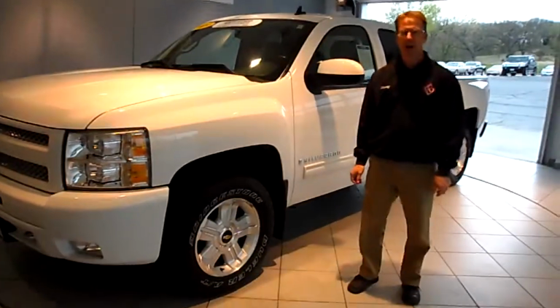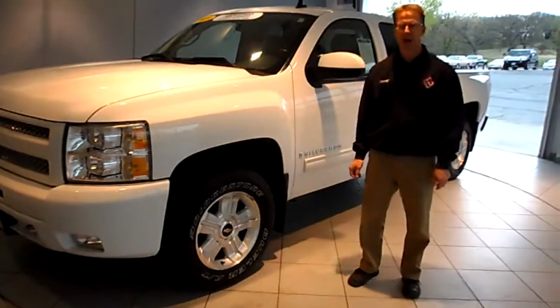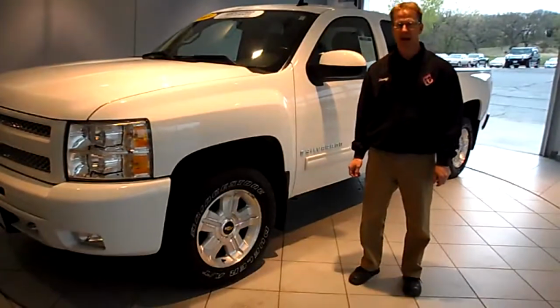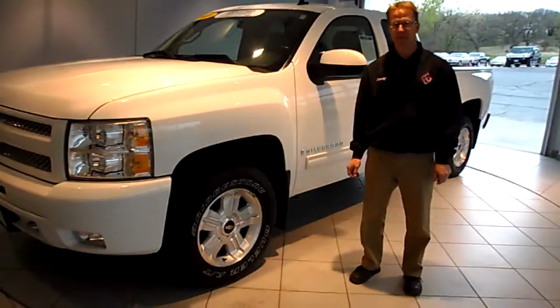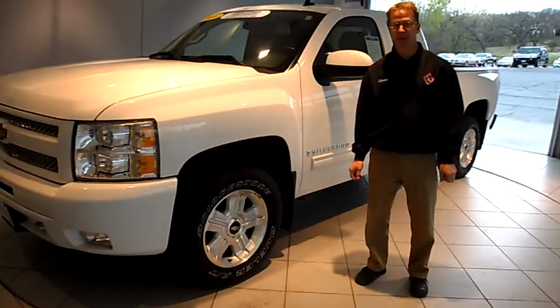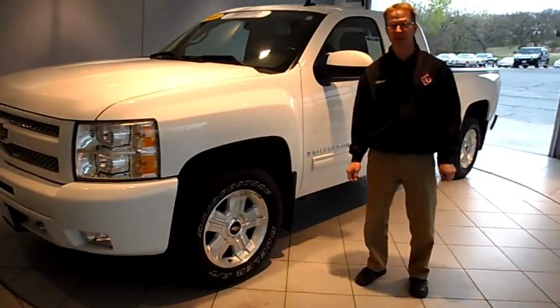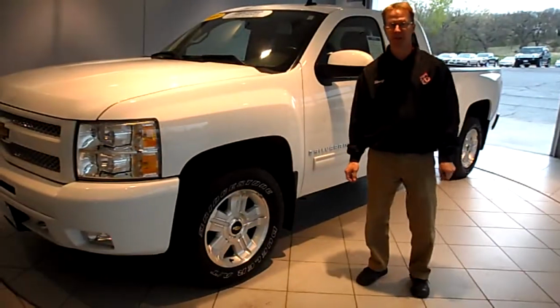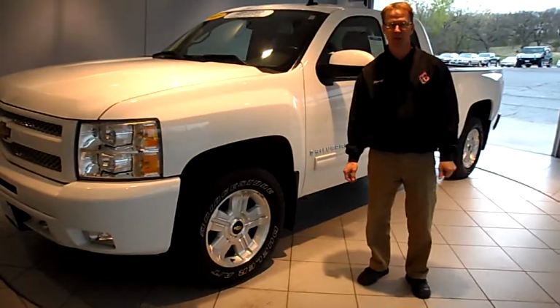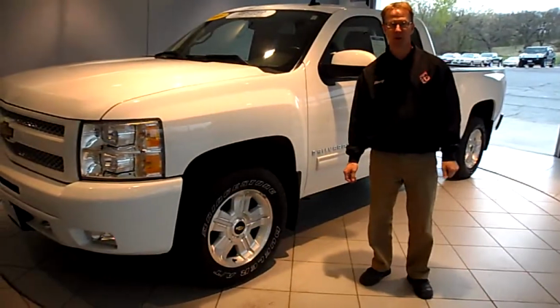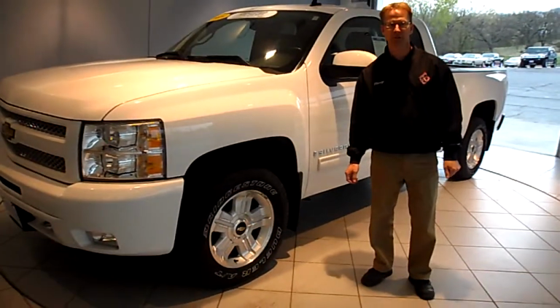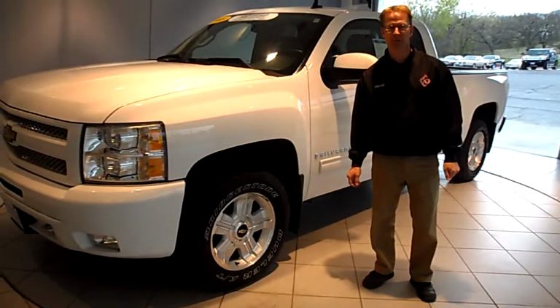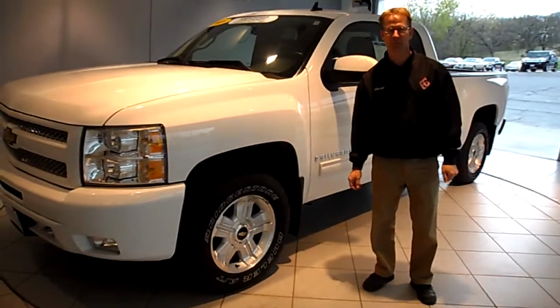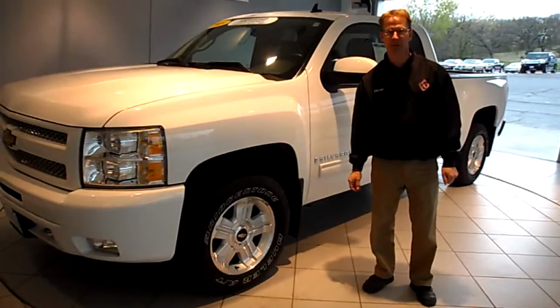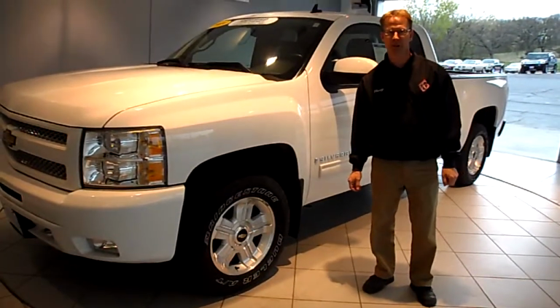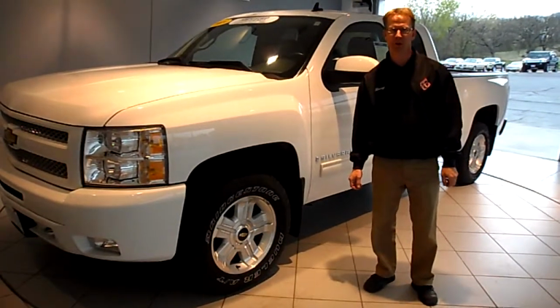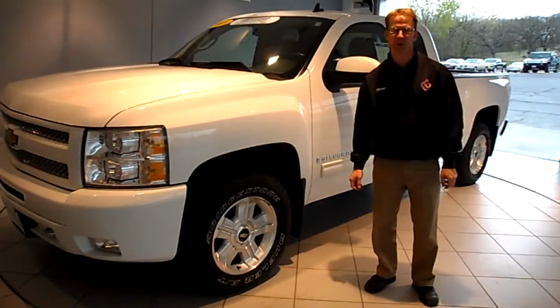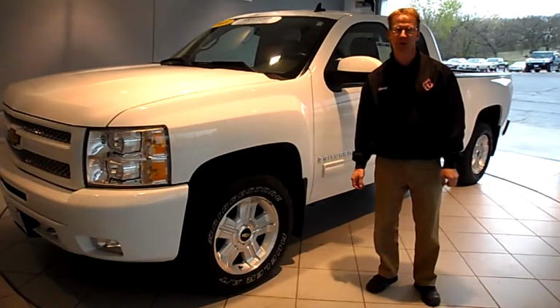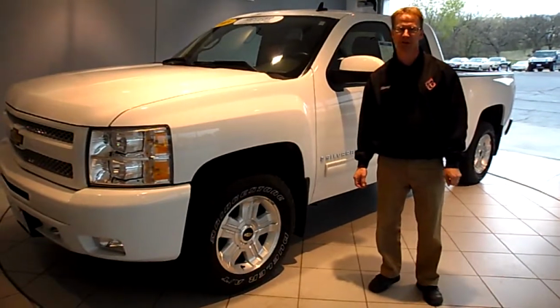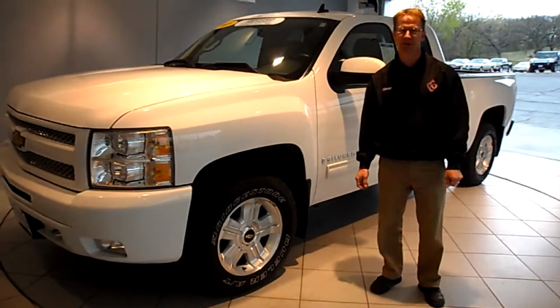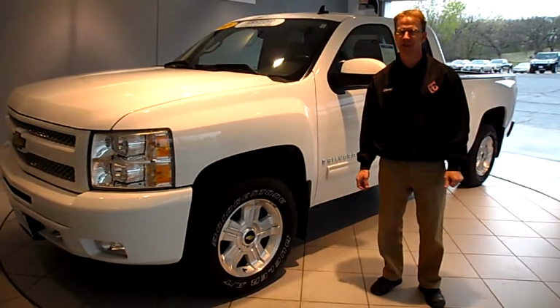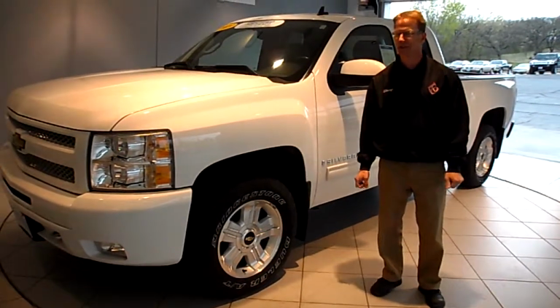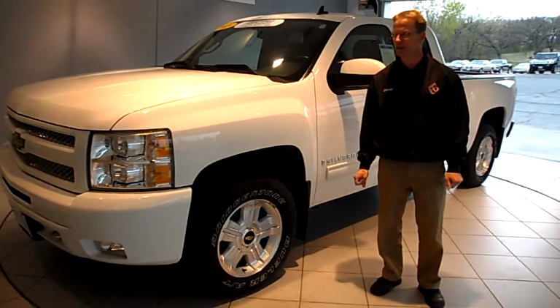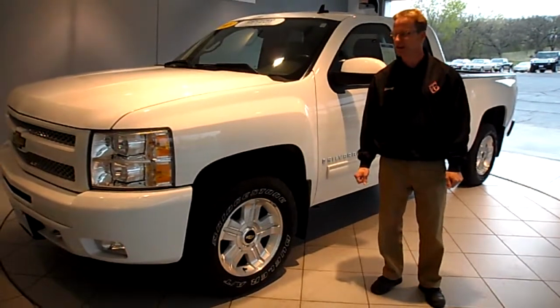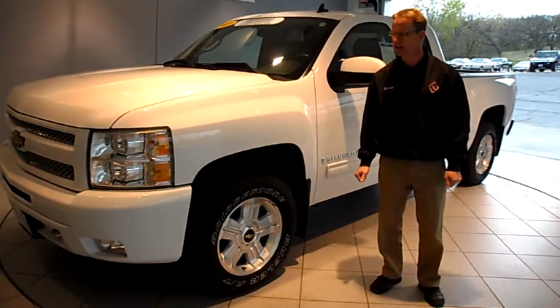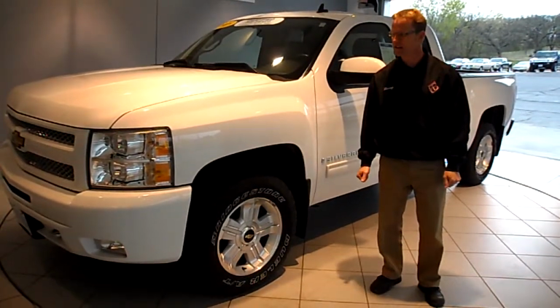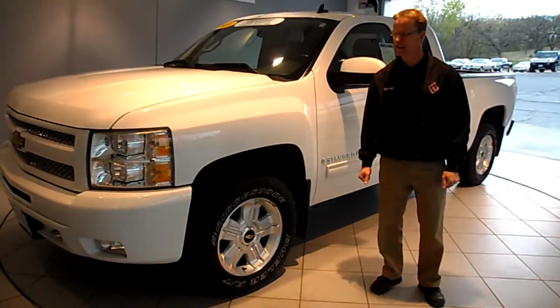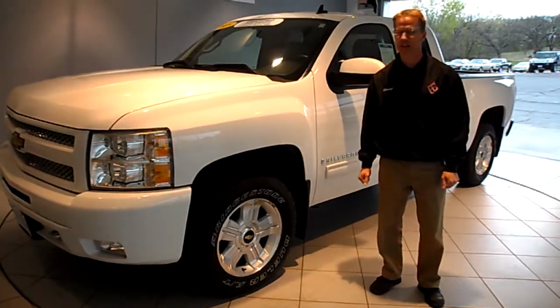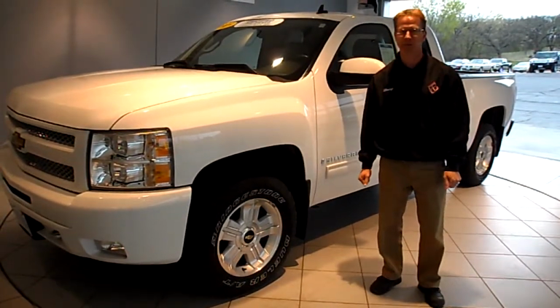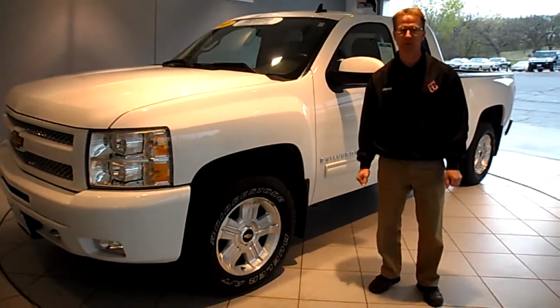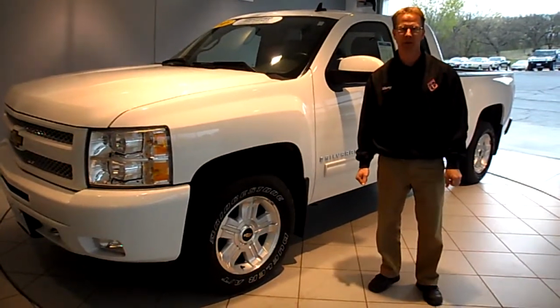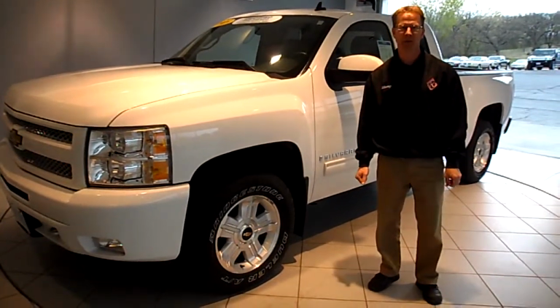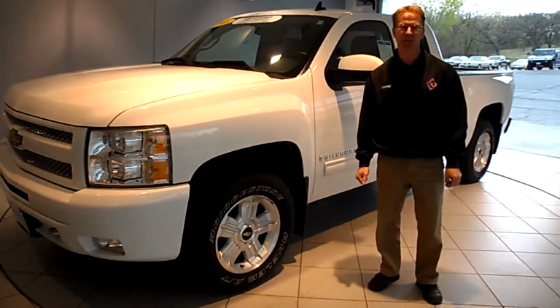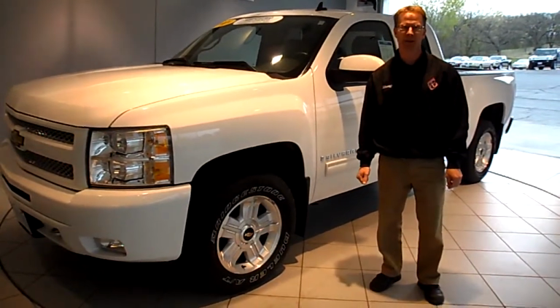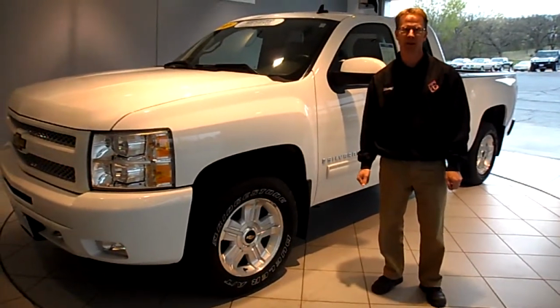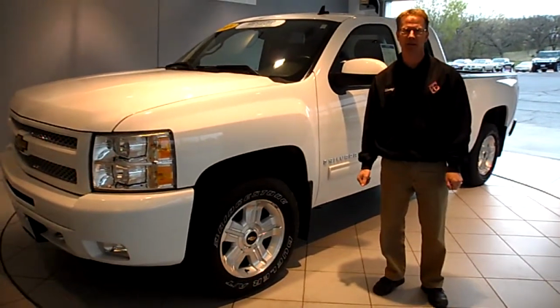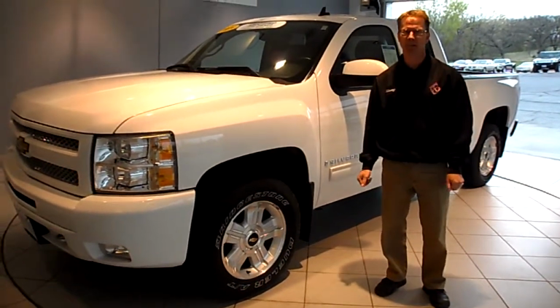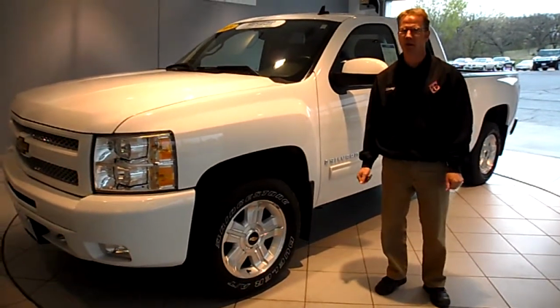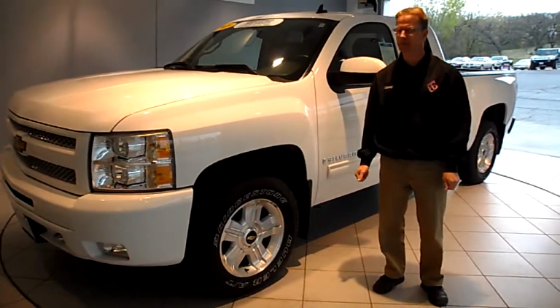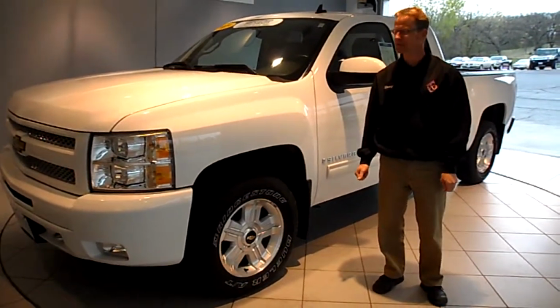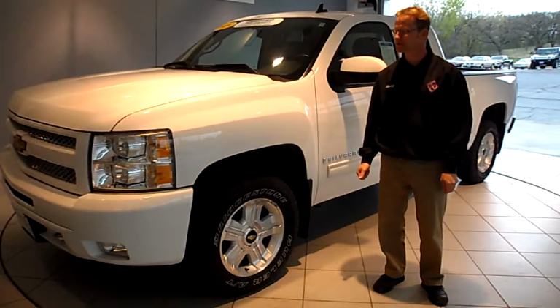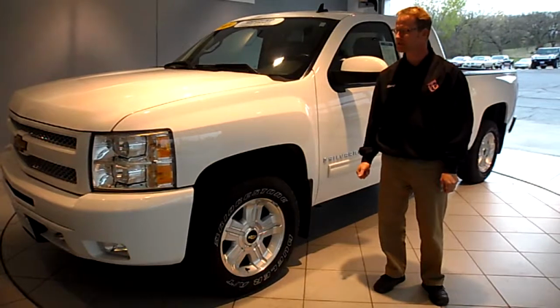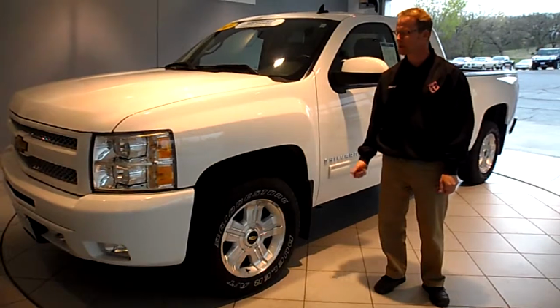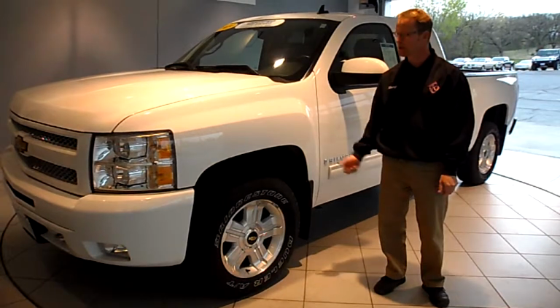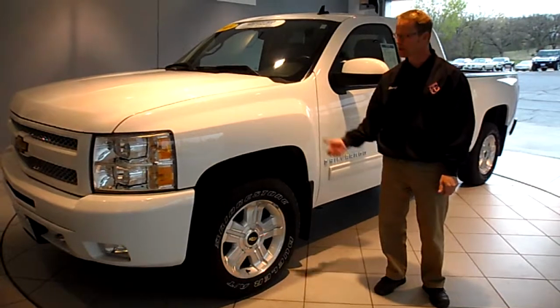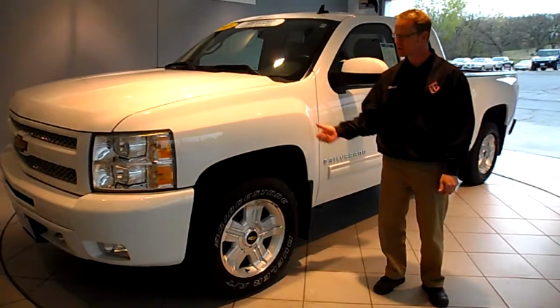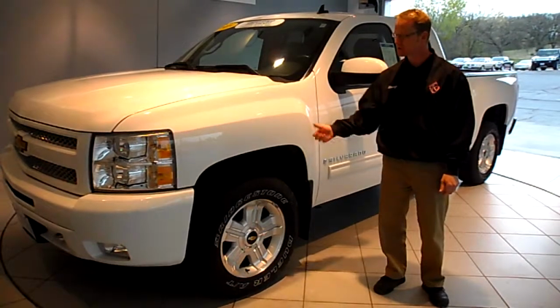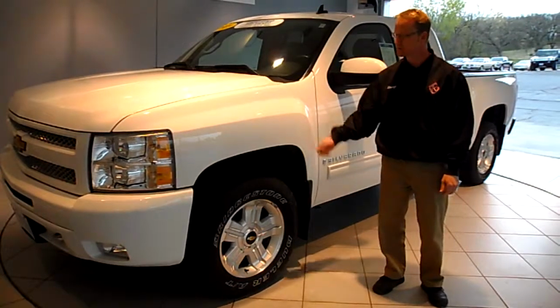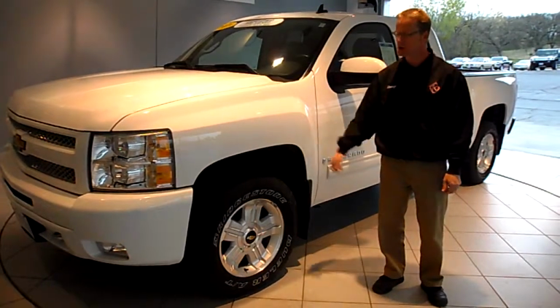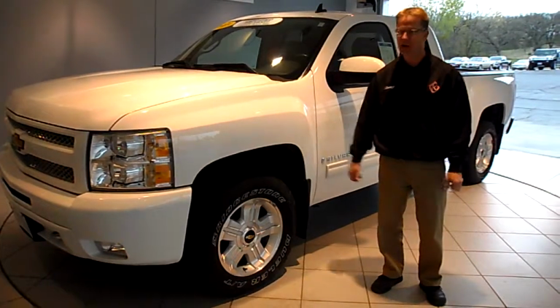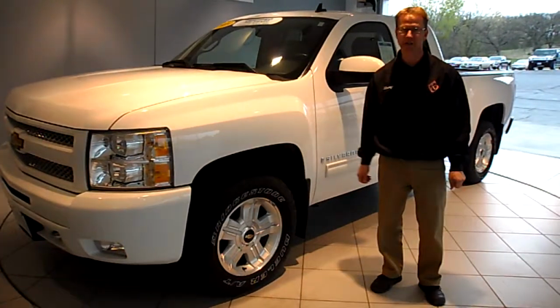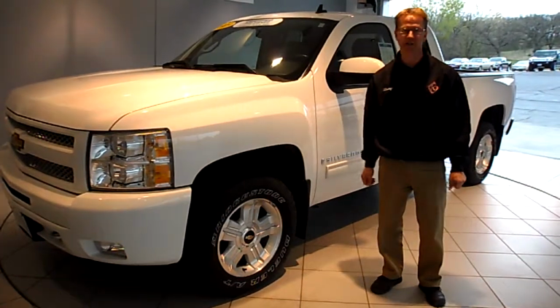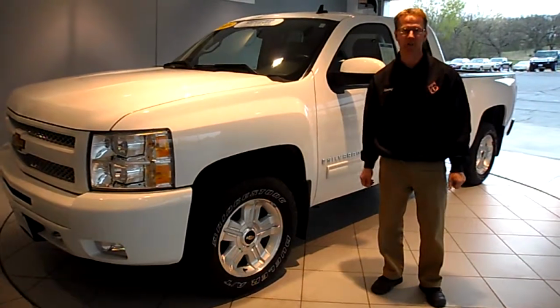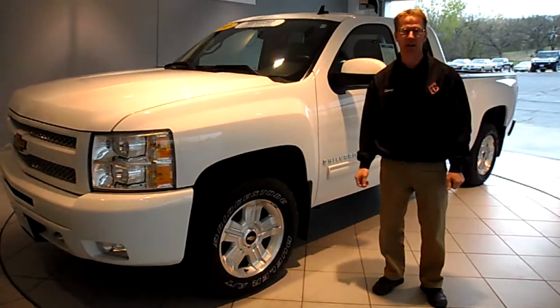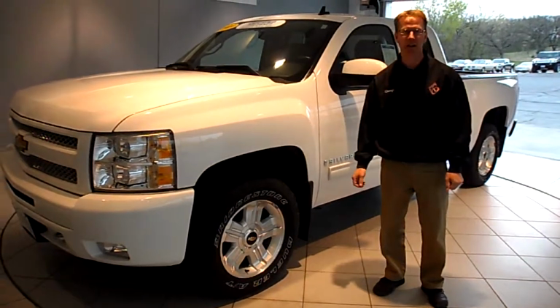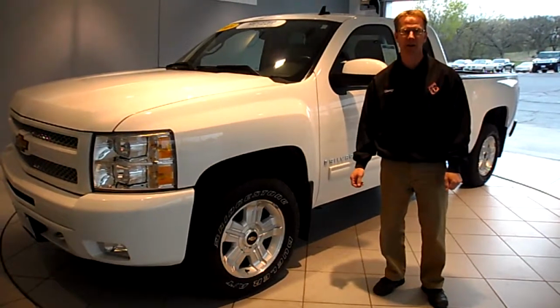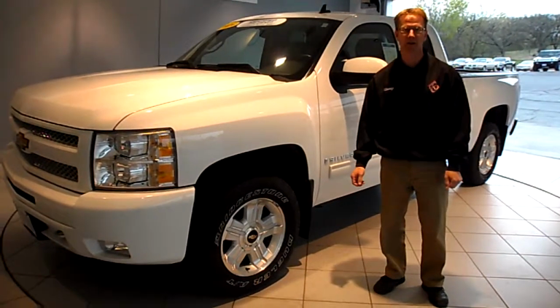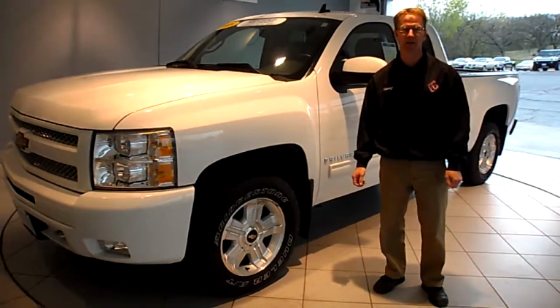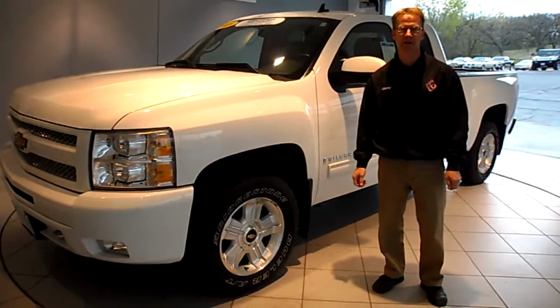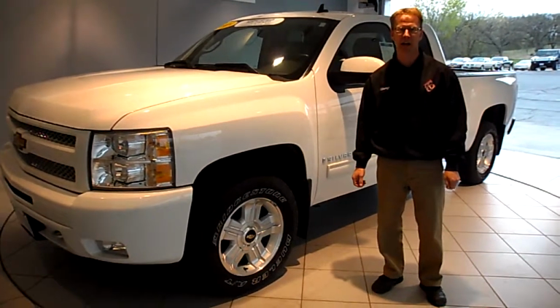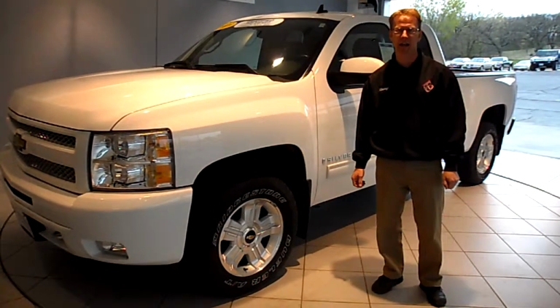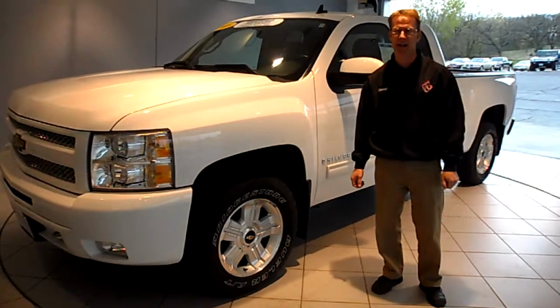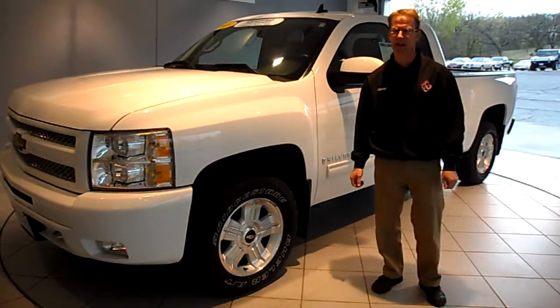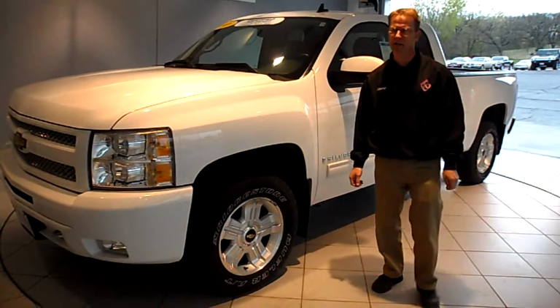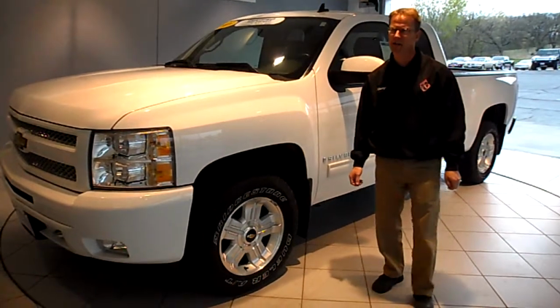Hi, I'm Stacey Carlson with Chemna Auto Center and I'd like to take a few minutes to tell you about this super nice trade-in that we just got in.